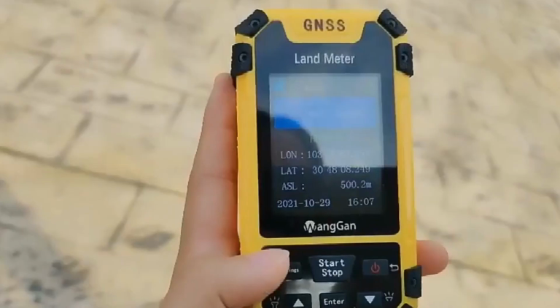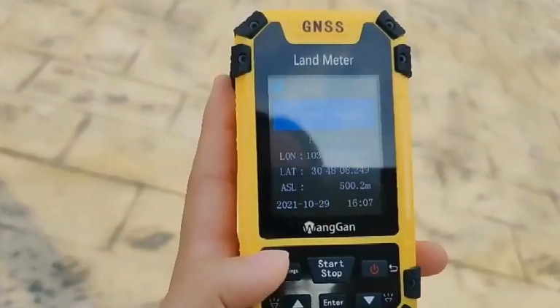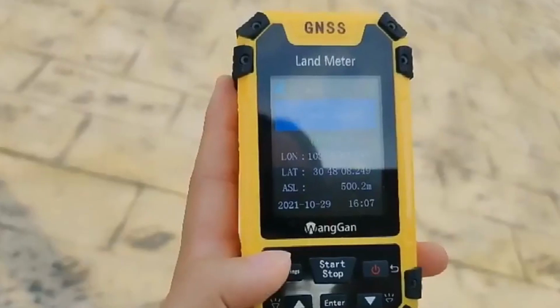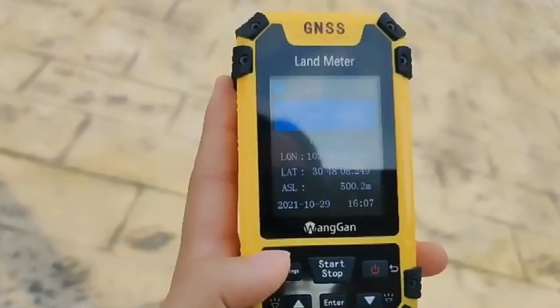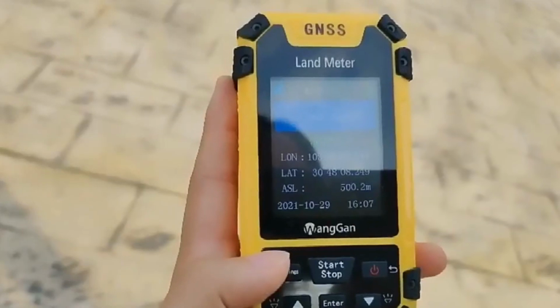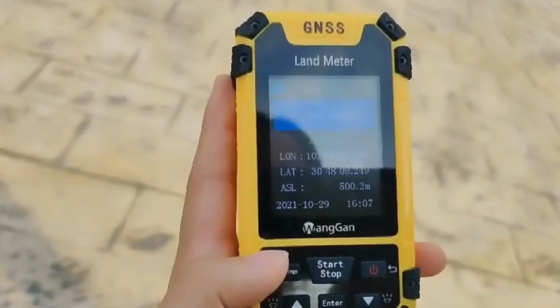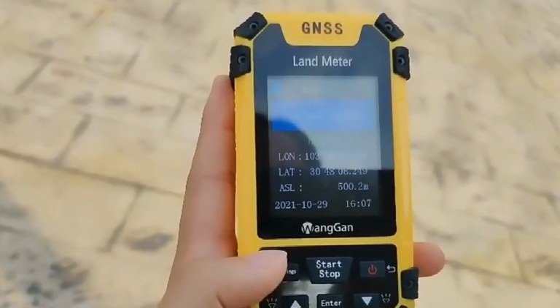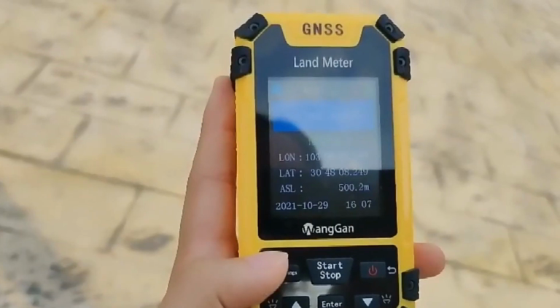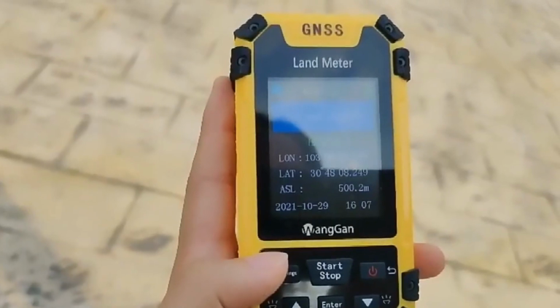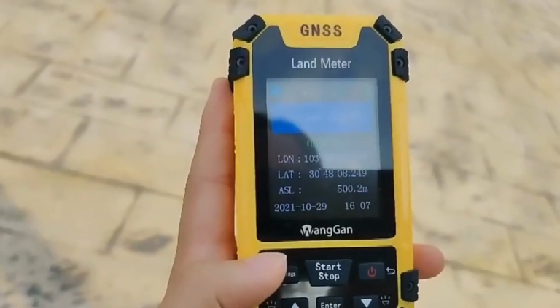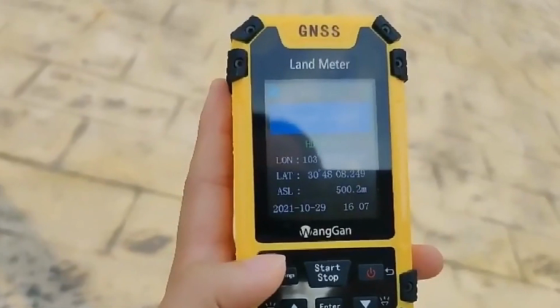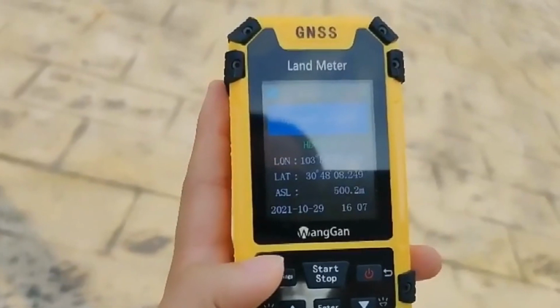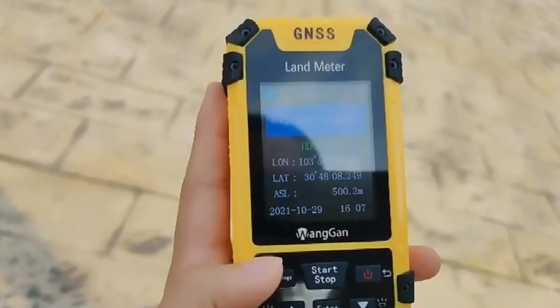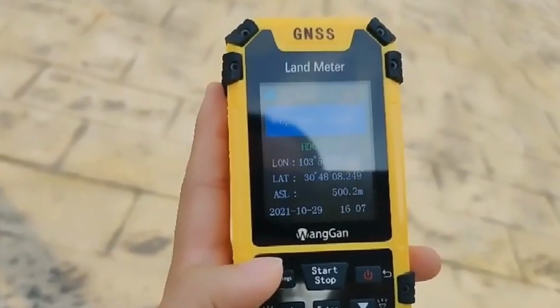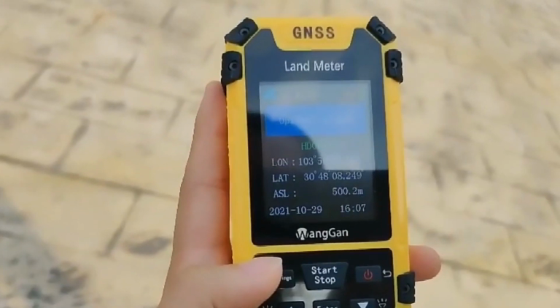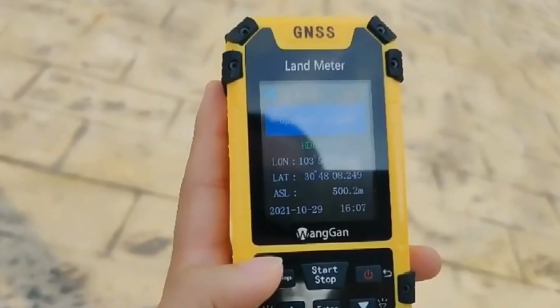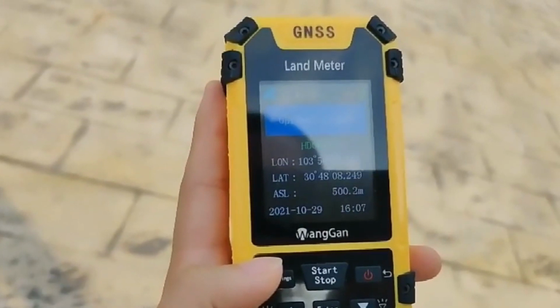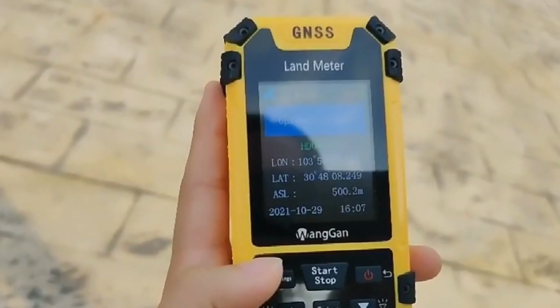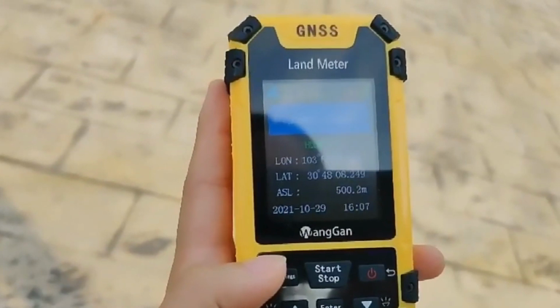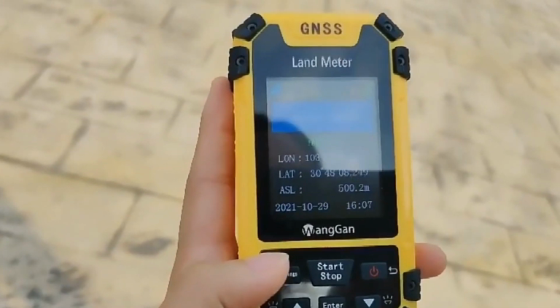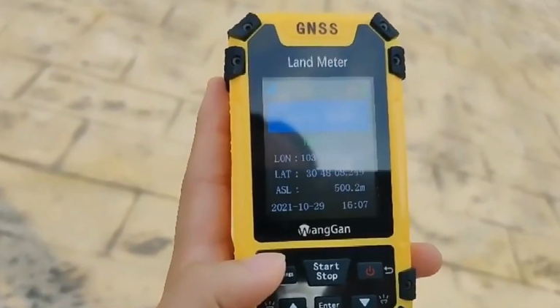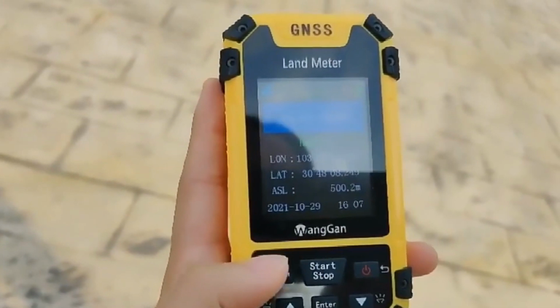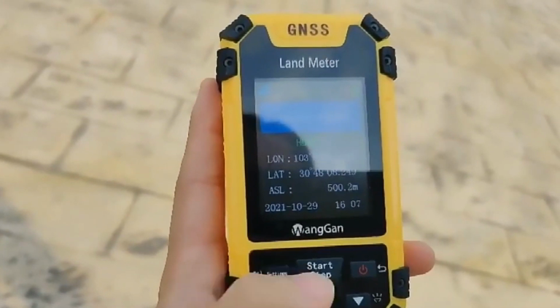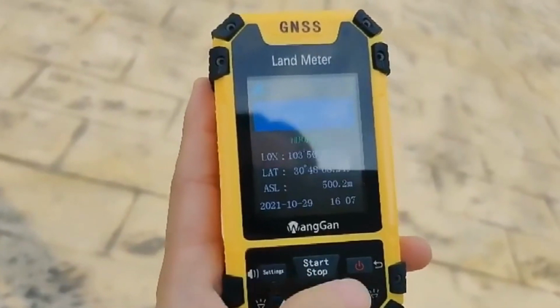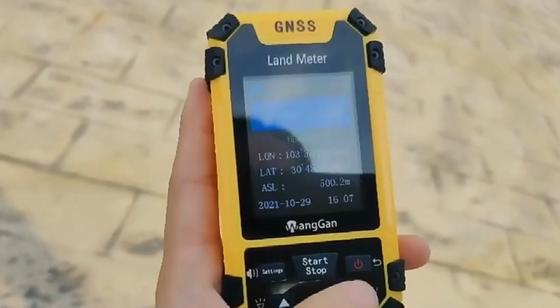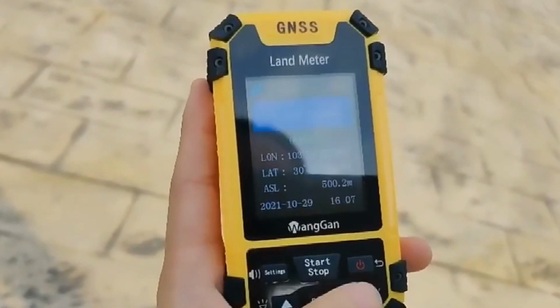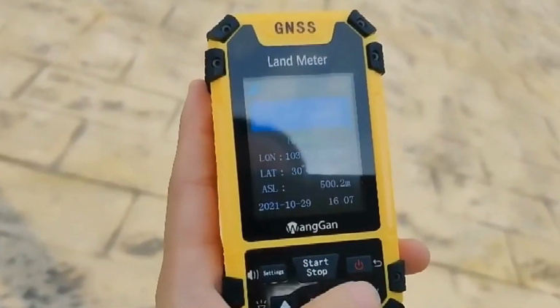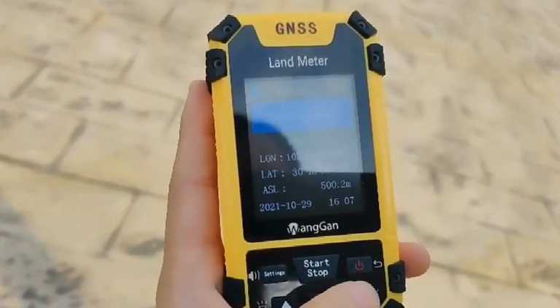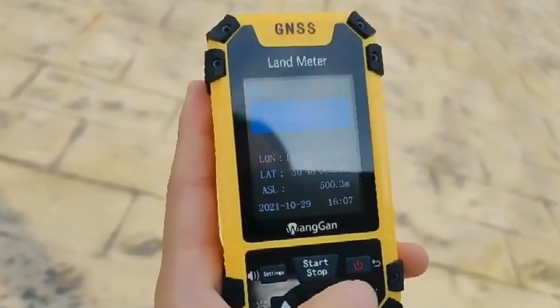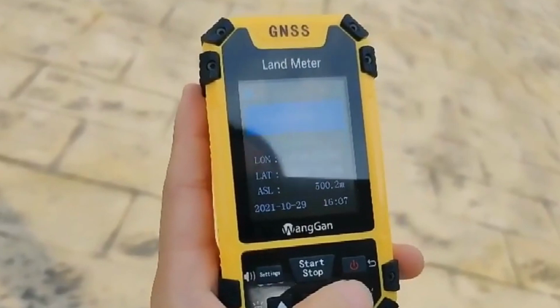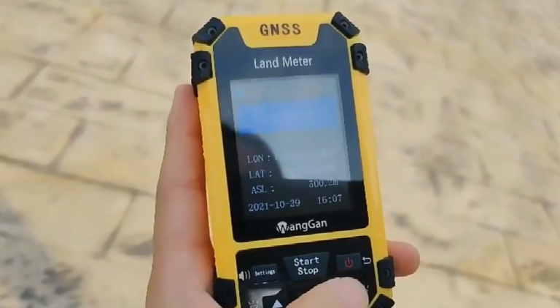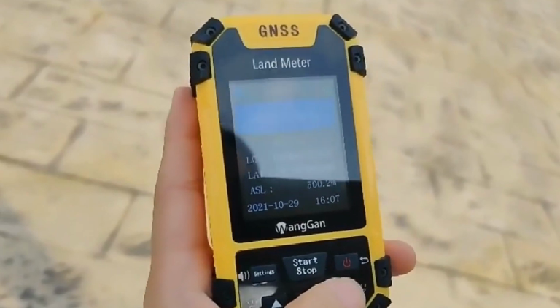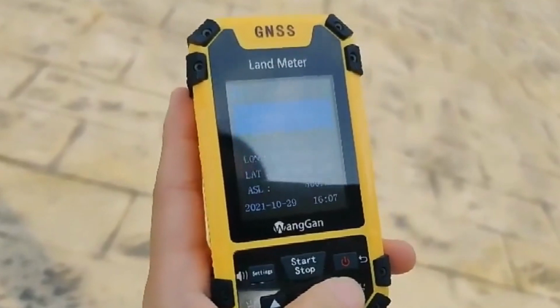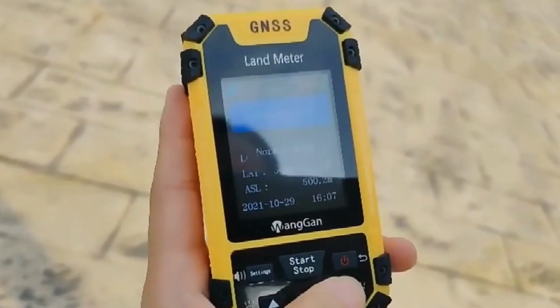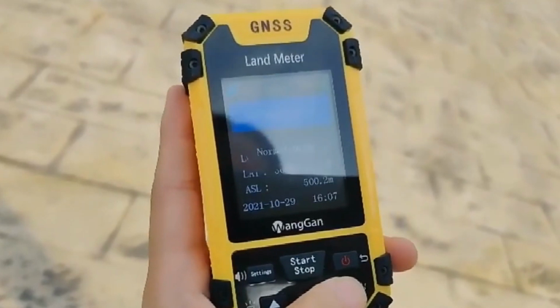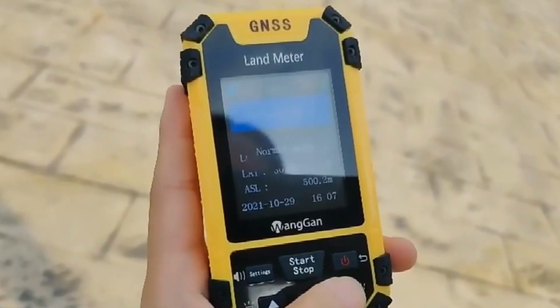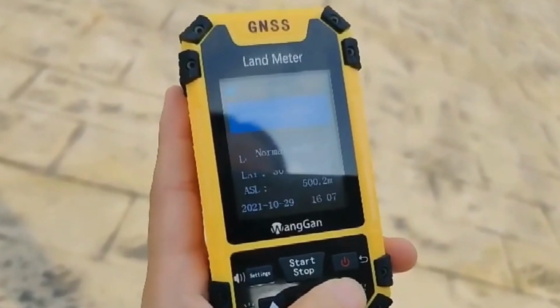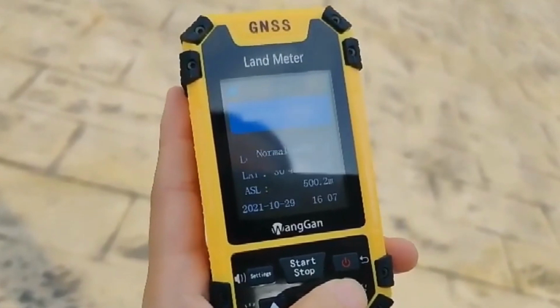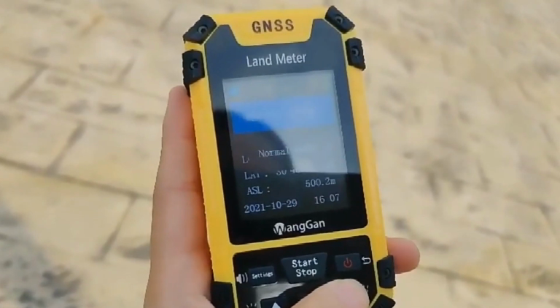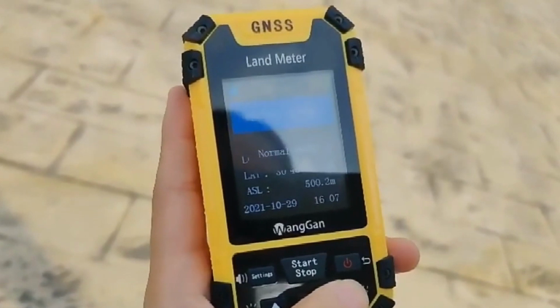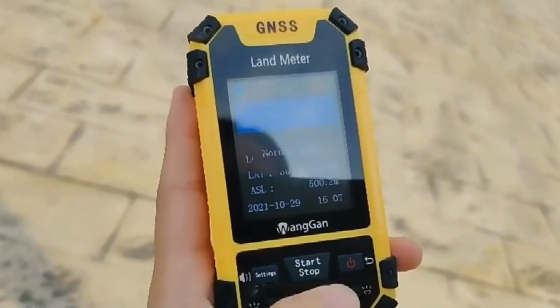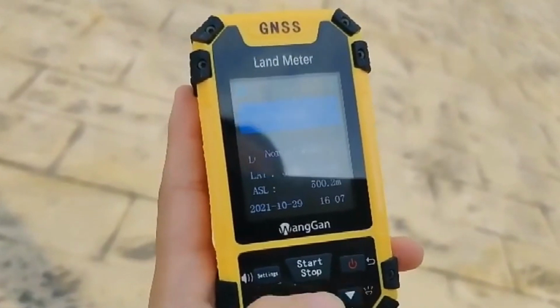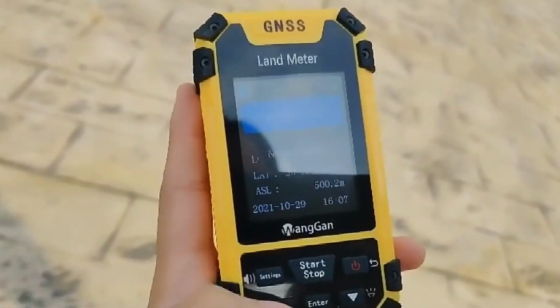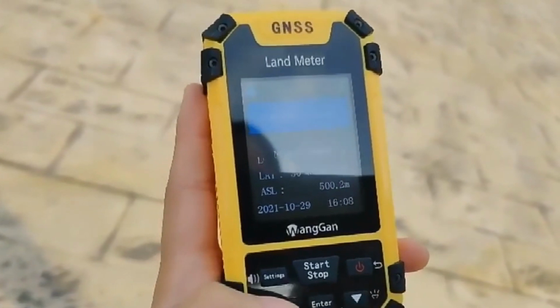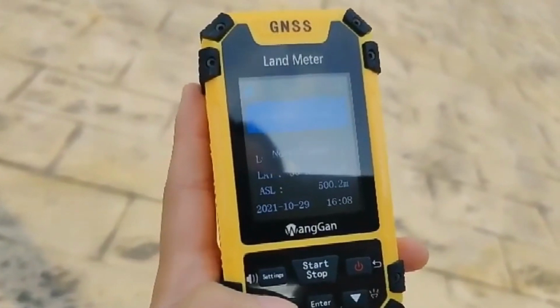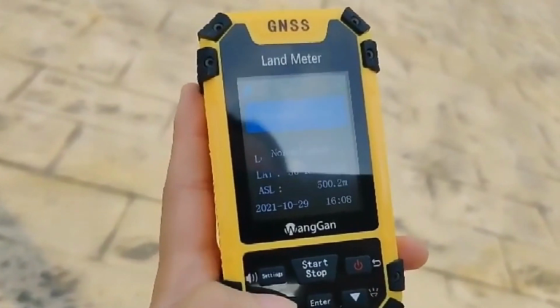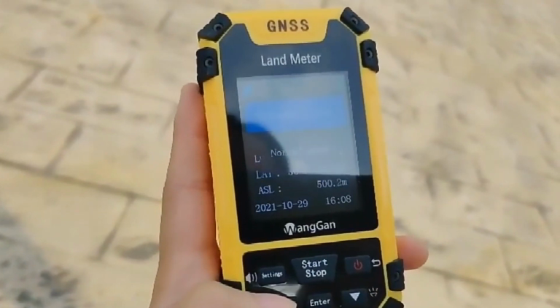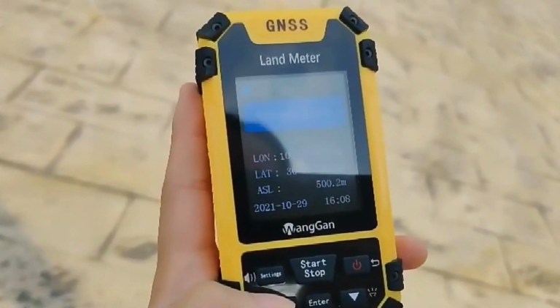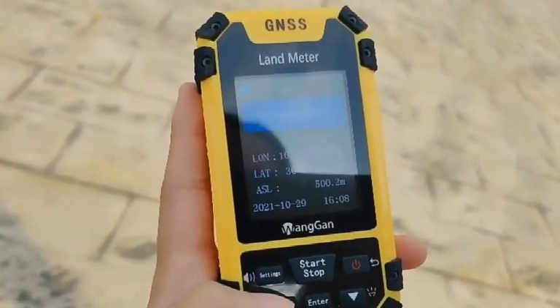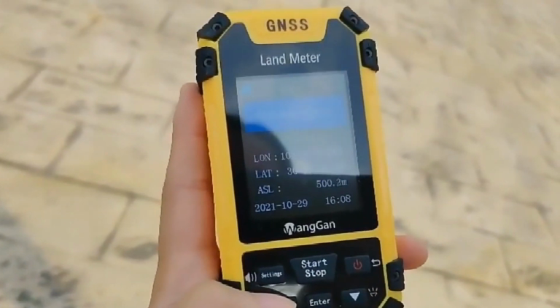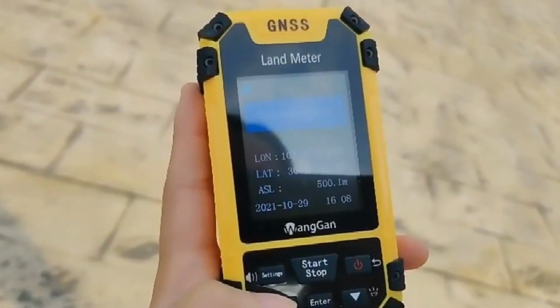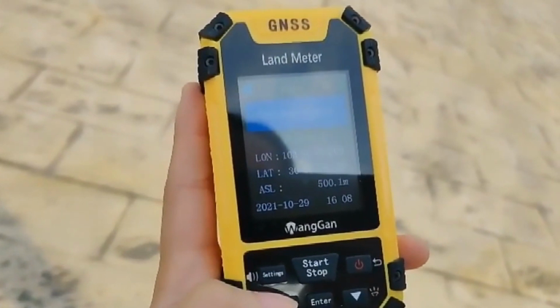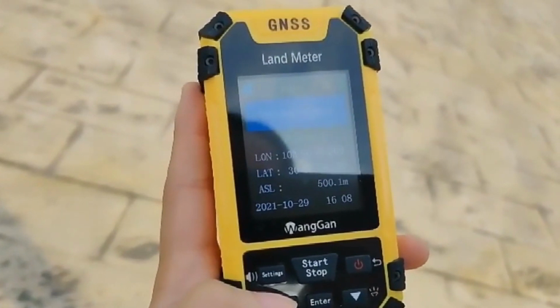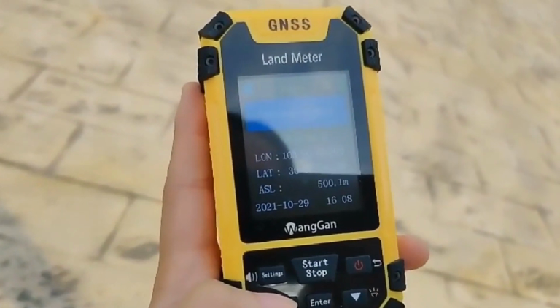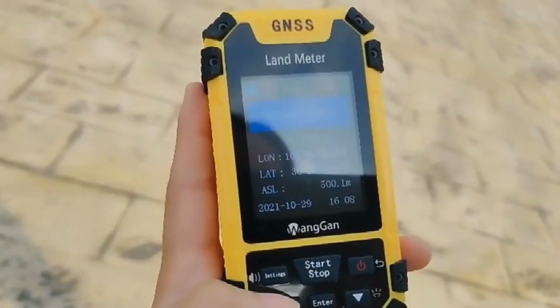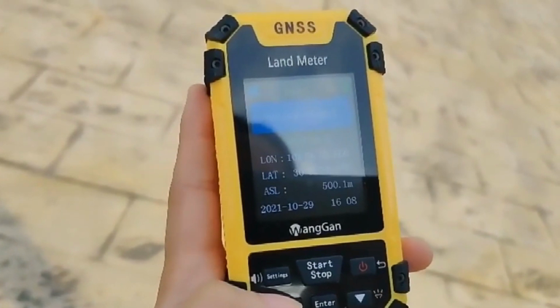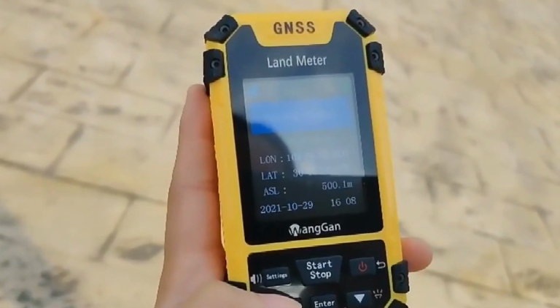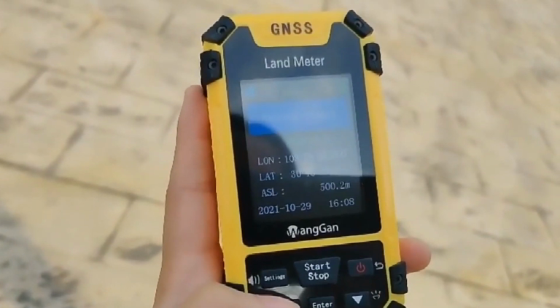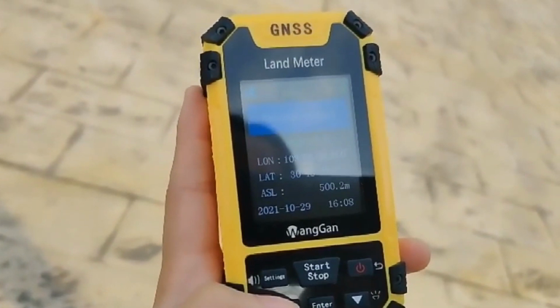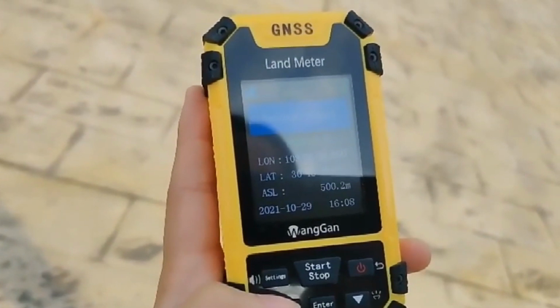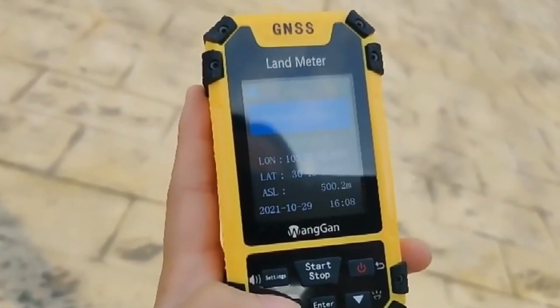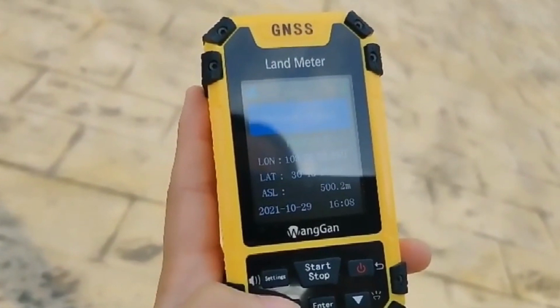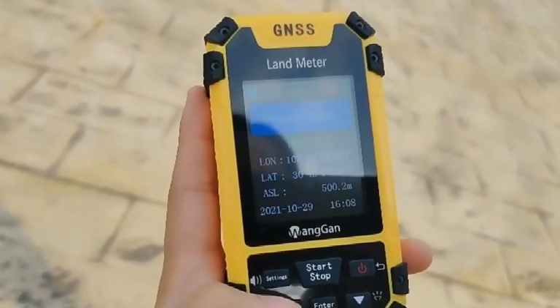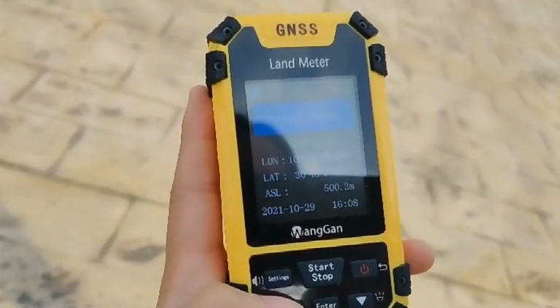Select normal mode for area measurement. At the starting point, press the start button to begin measuring.